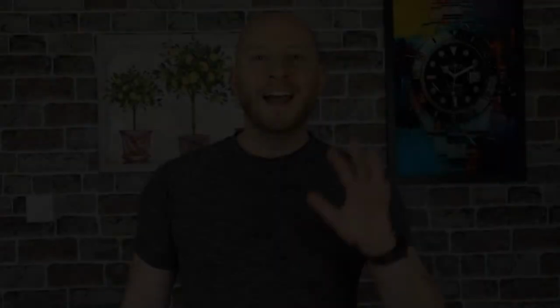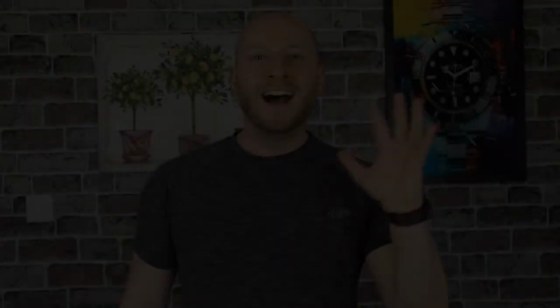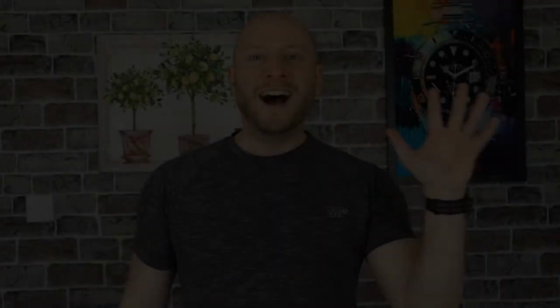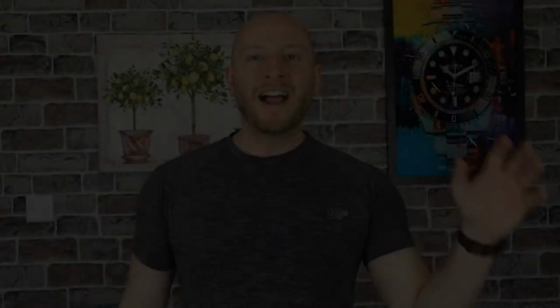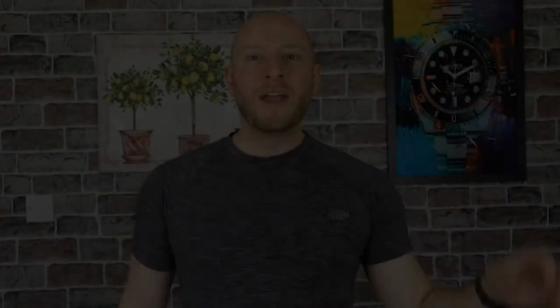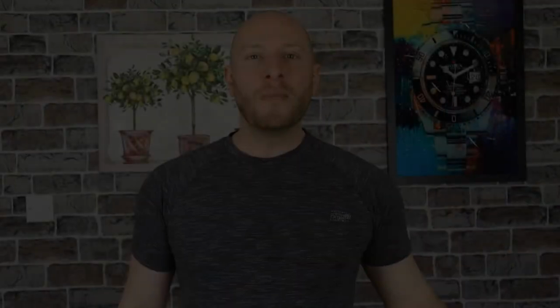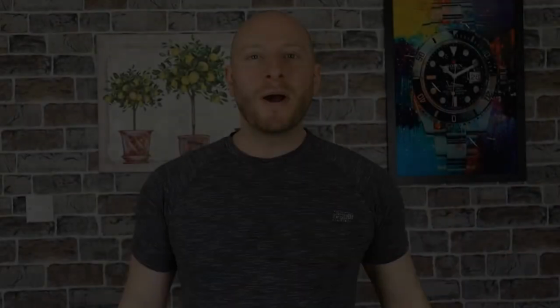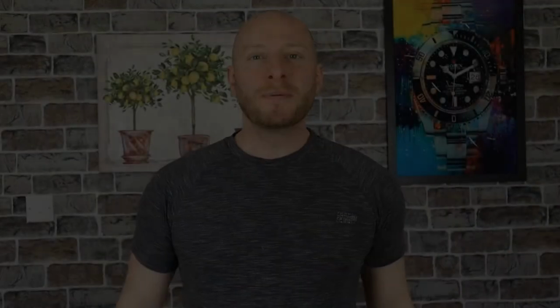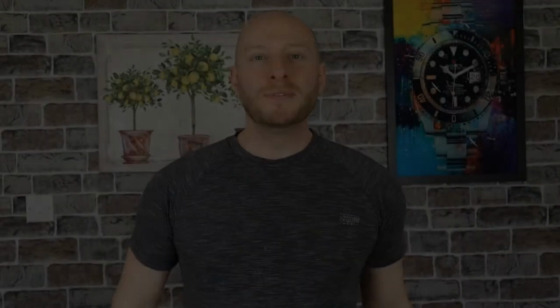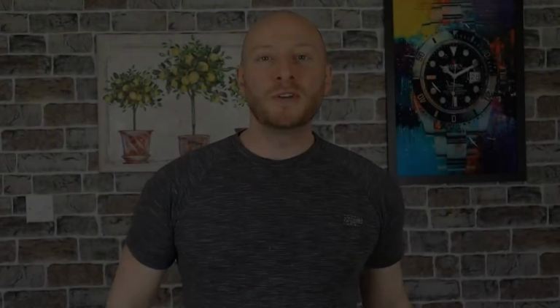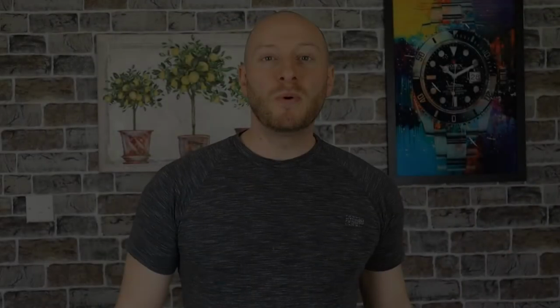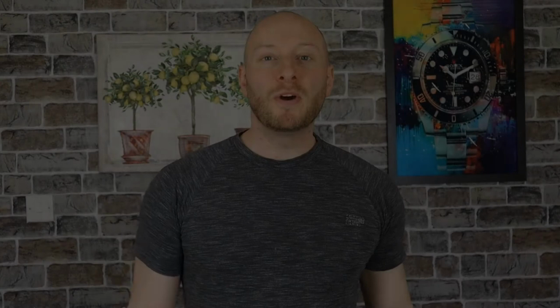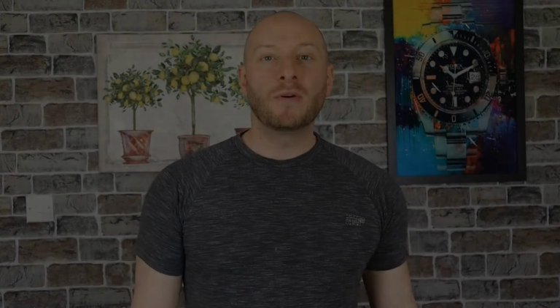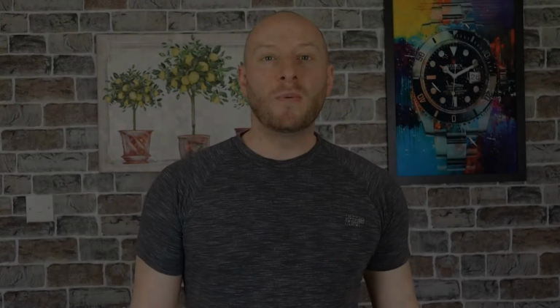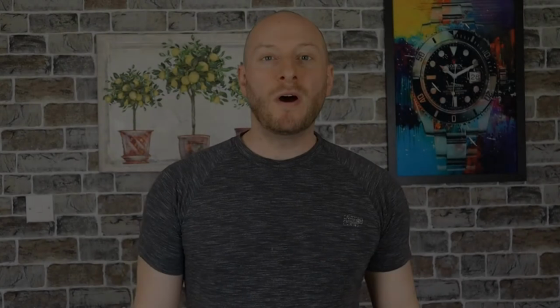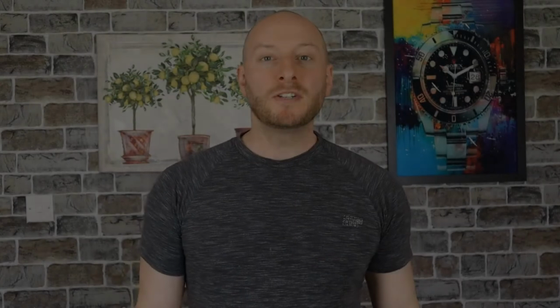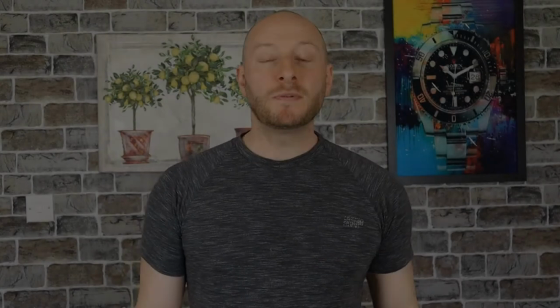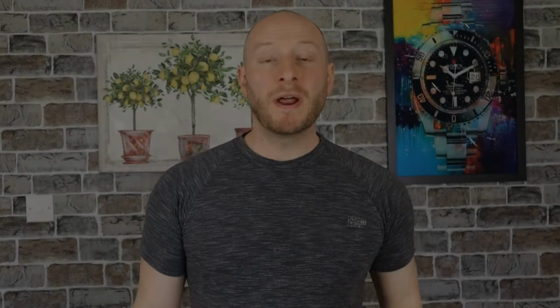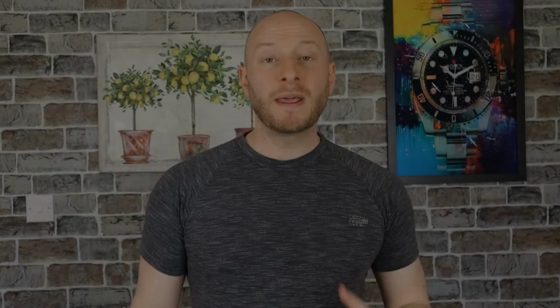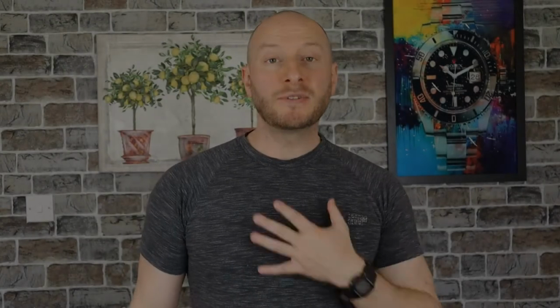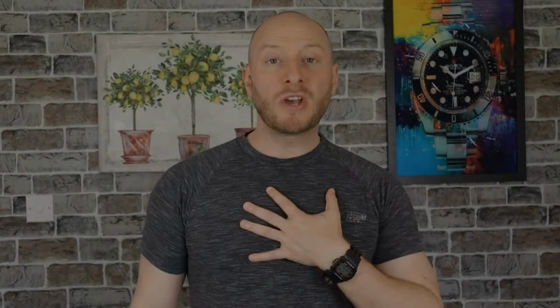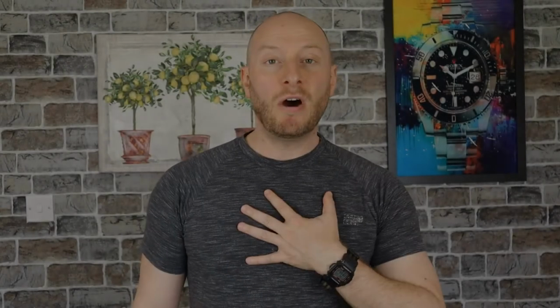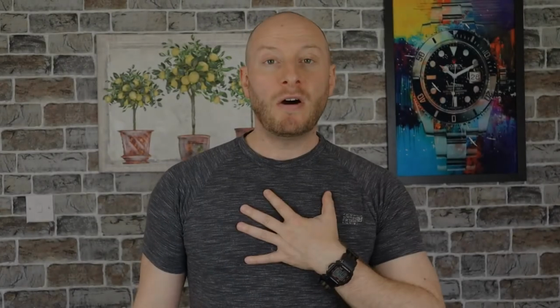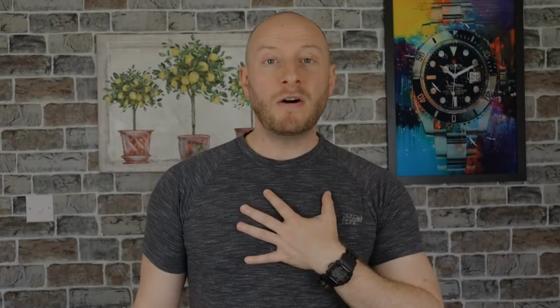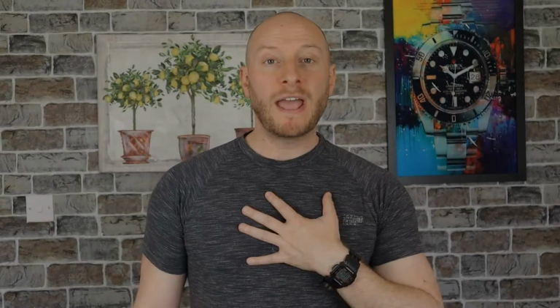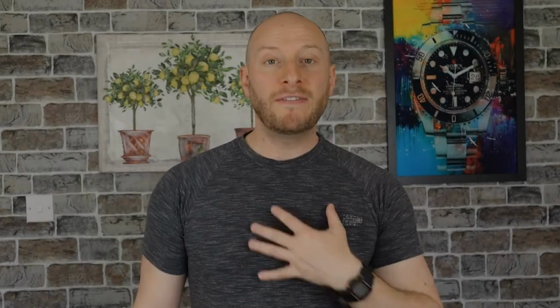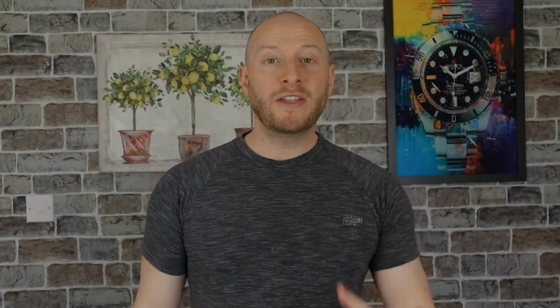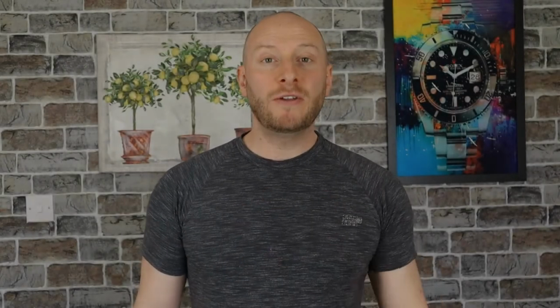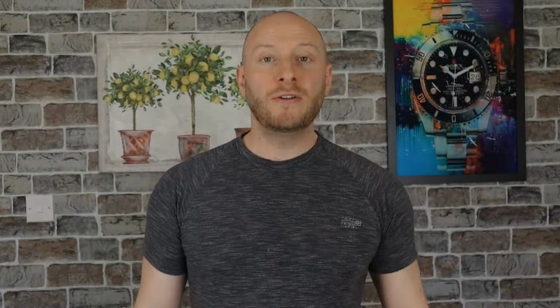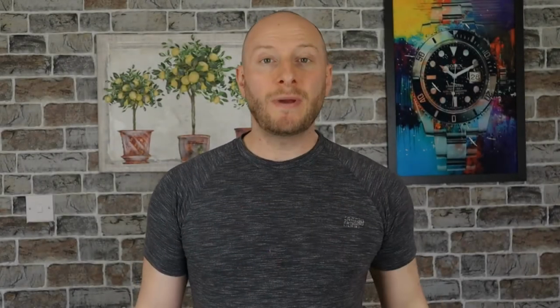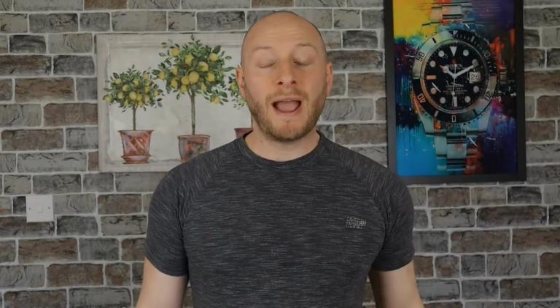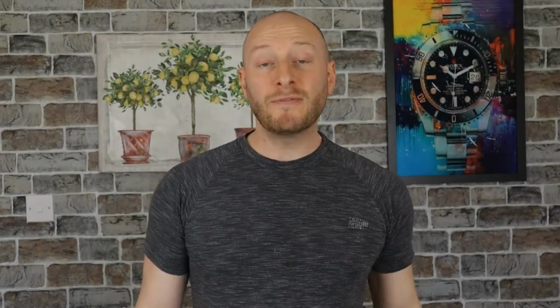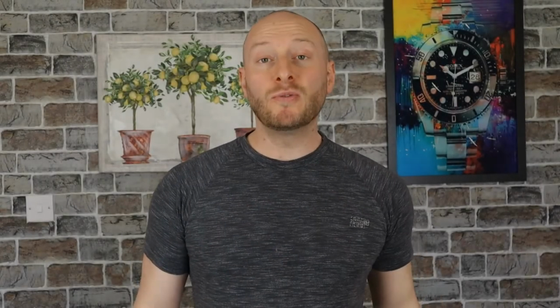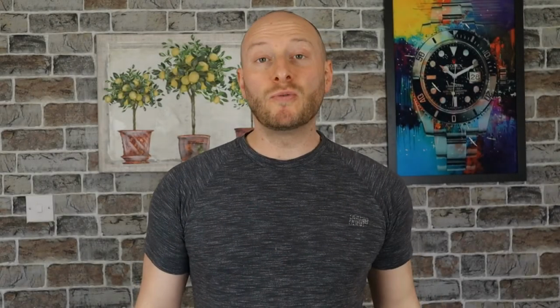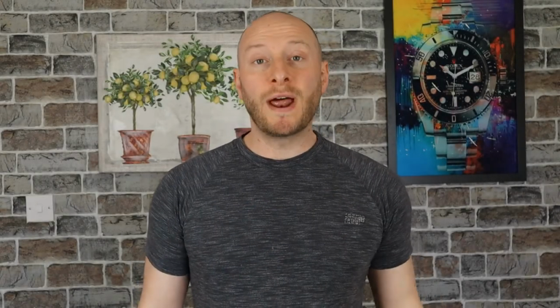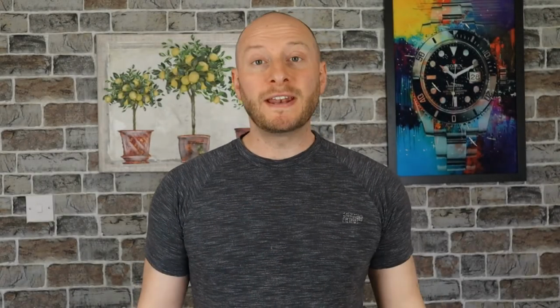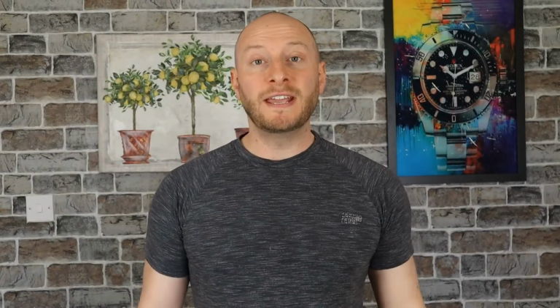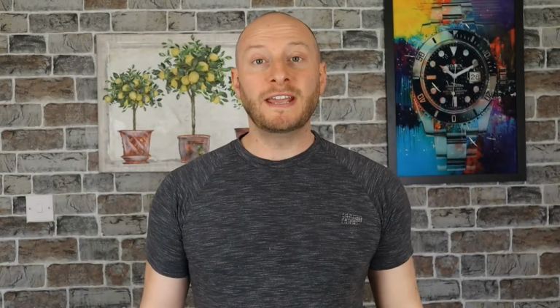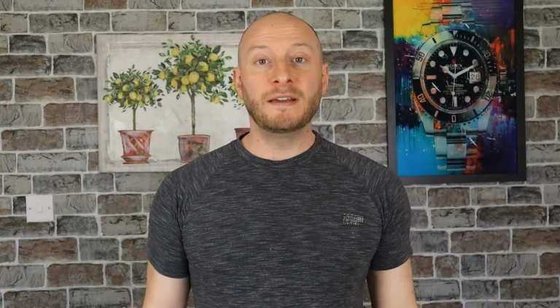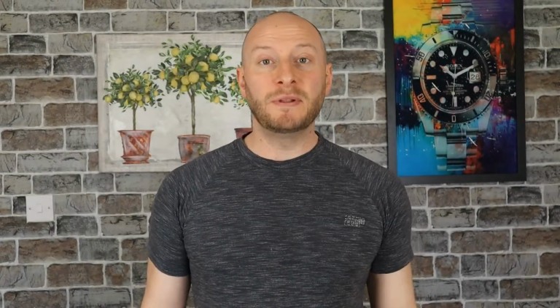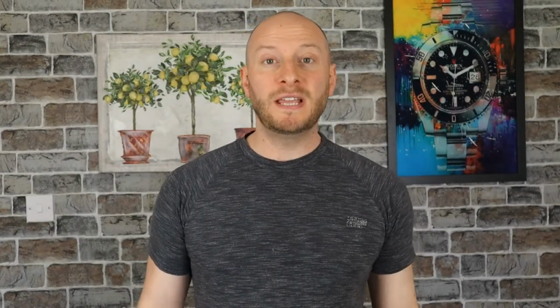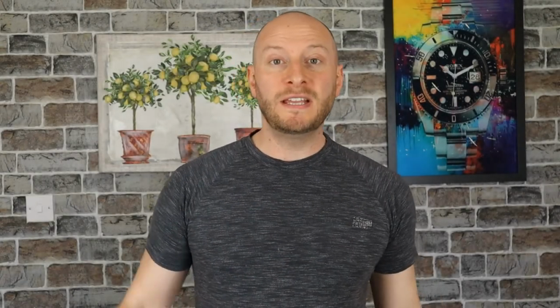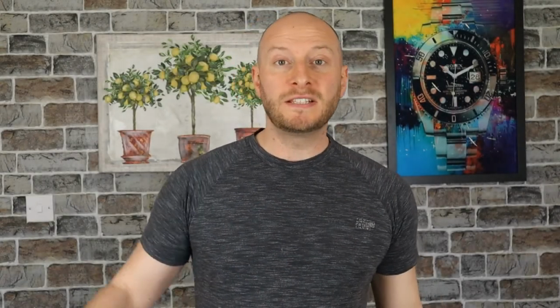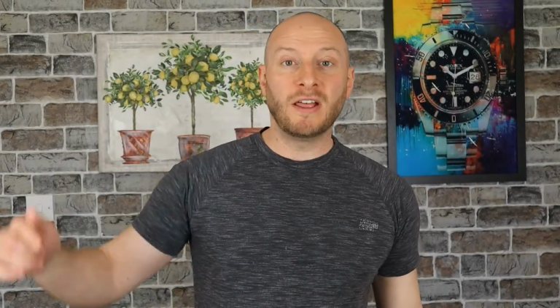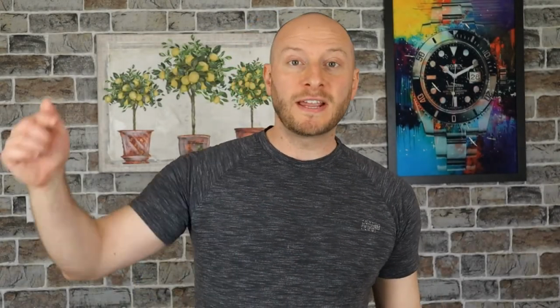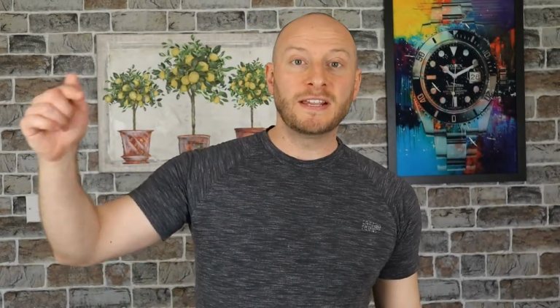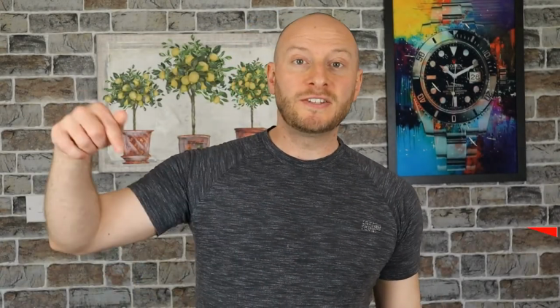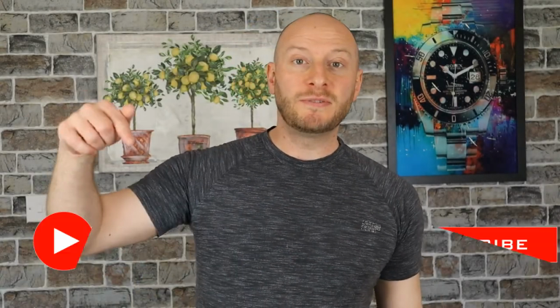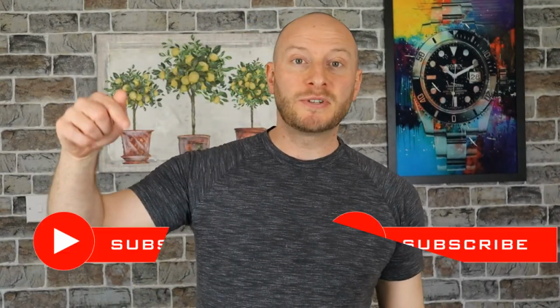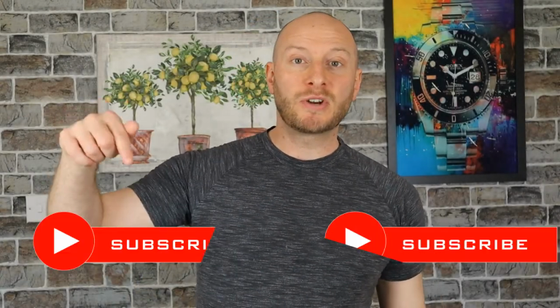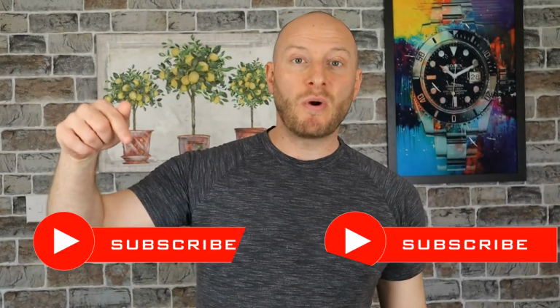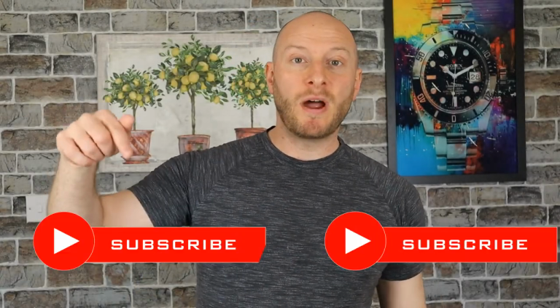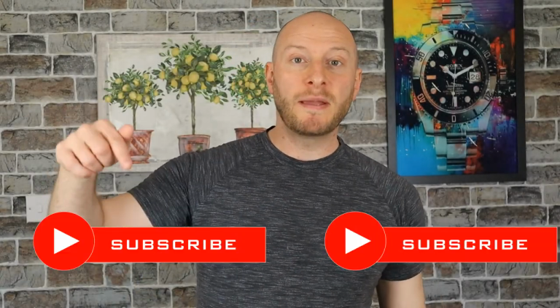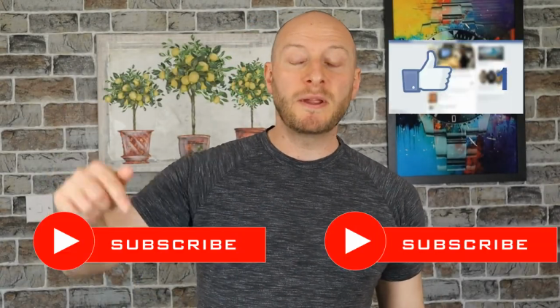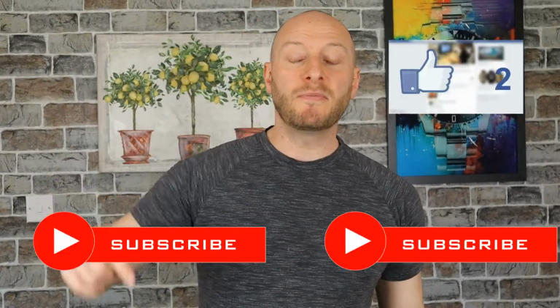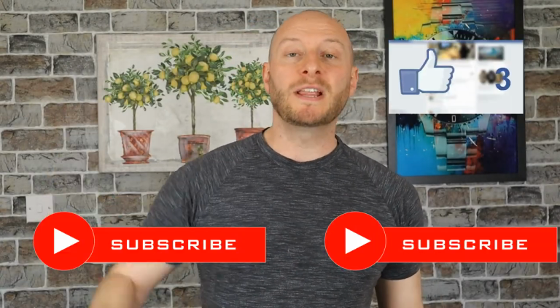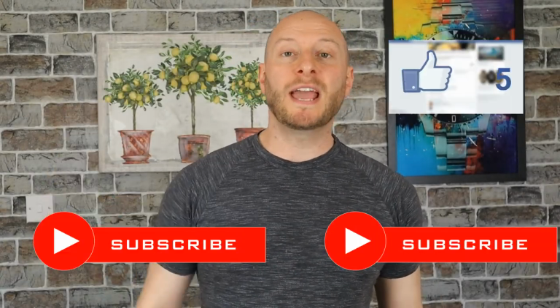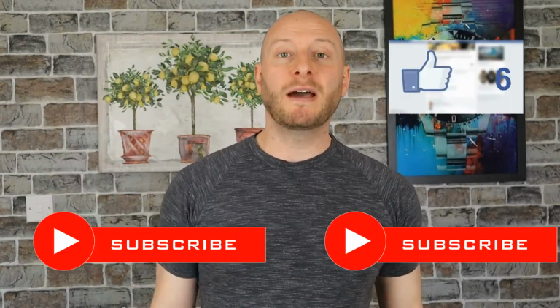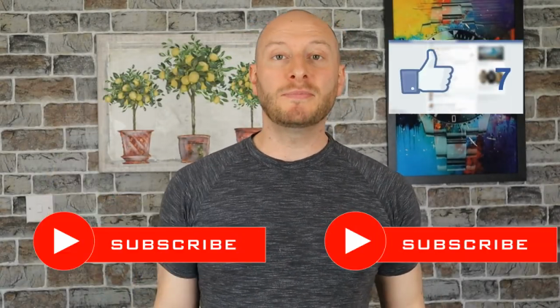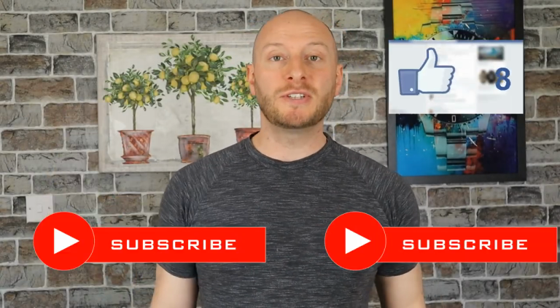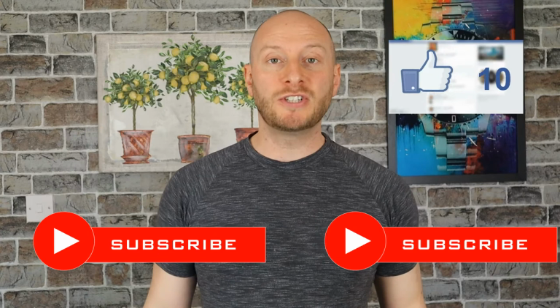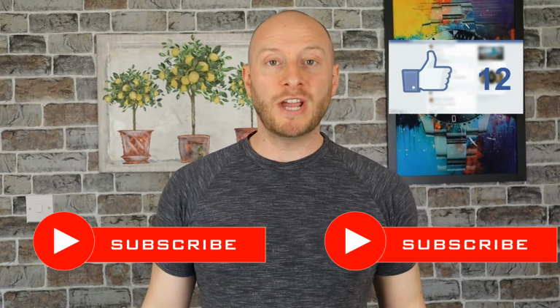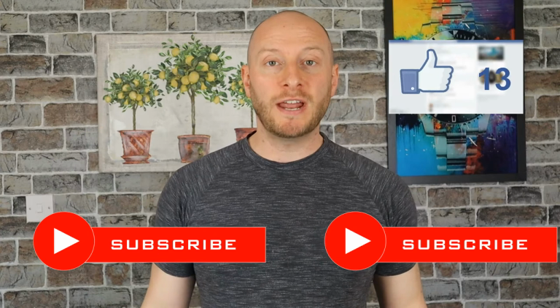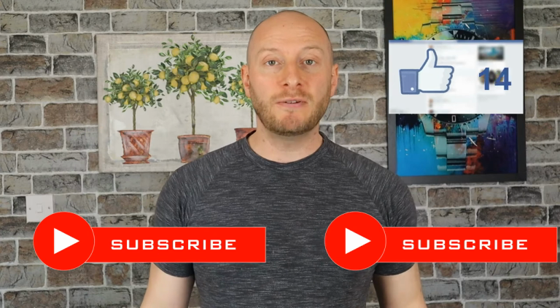Hi and welcome to Worth A Watch, my name's Carl. If you haven't already, please like and subscribe — it really helps the channel.